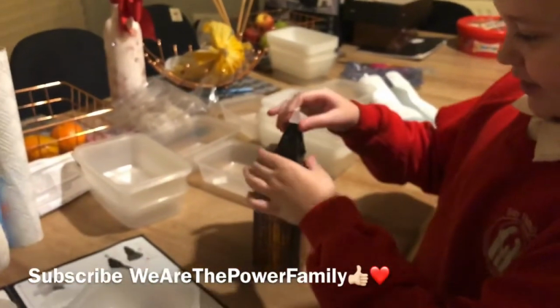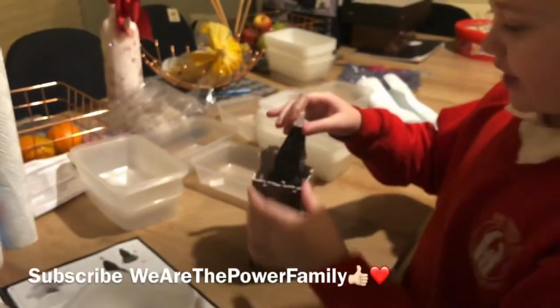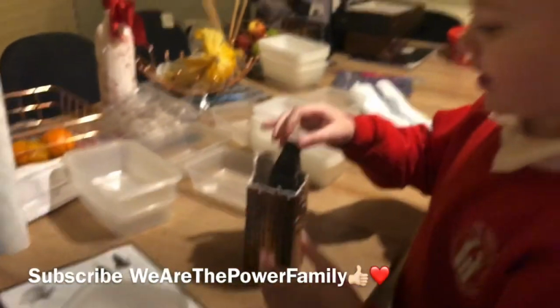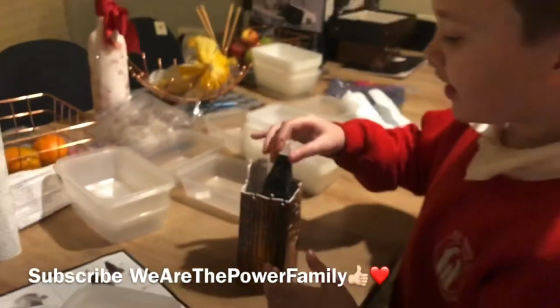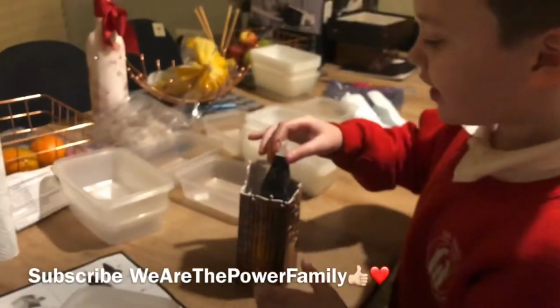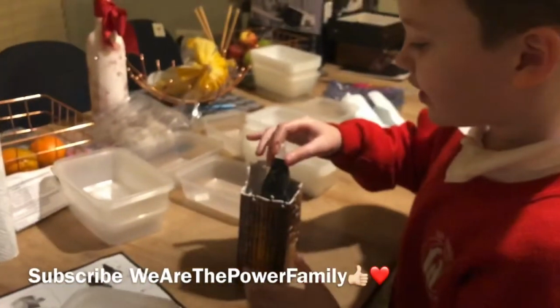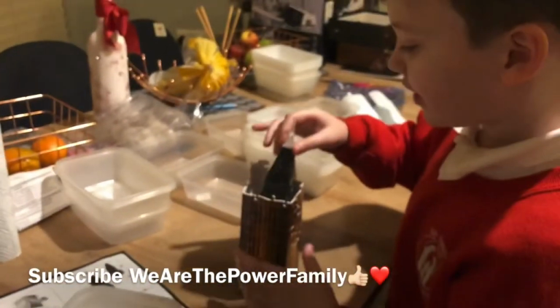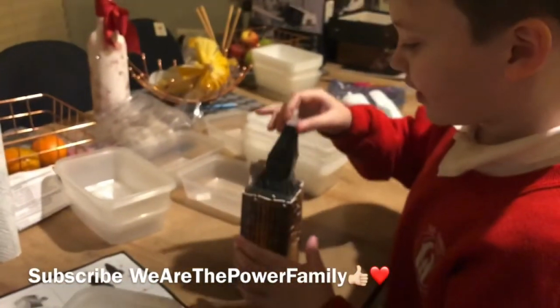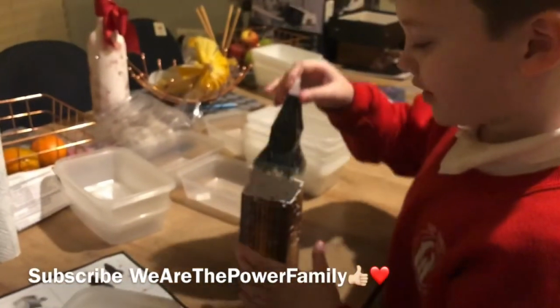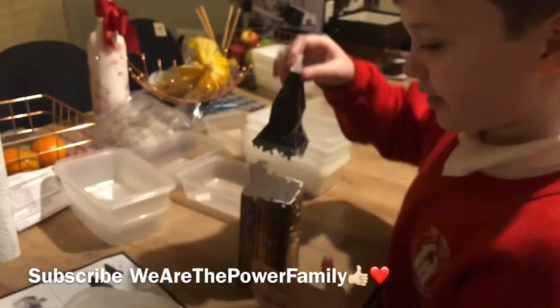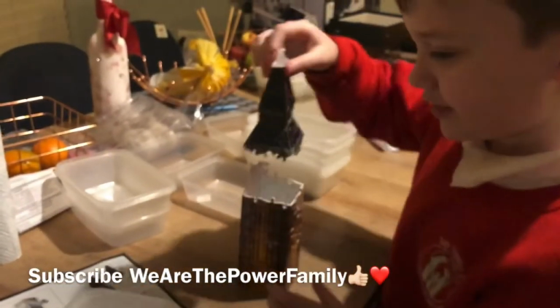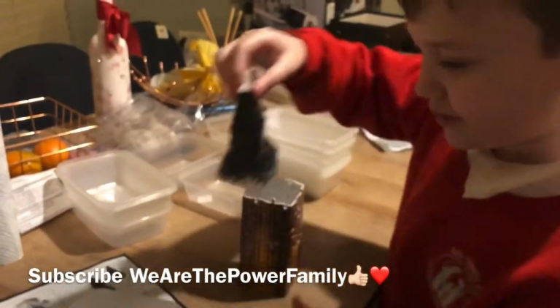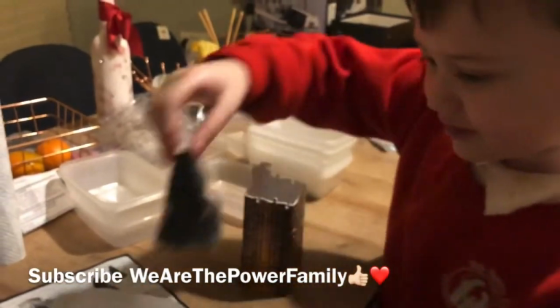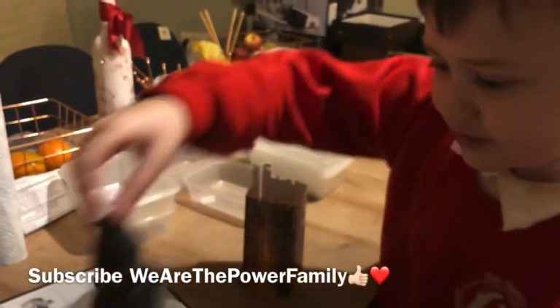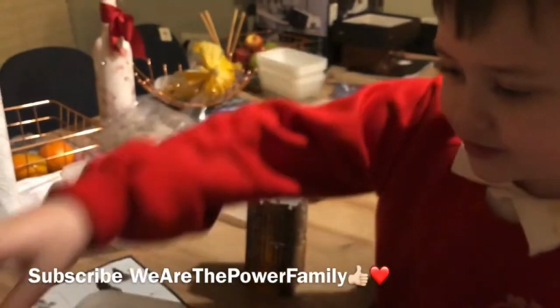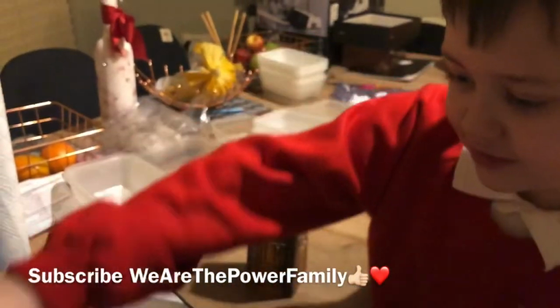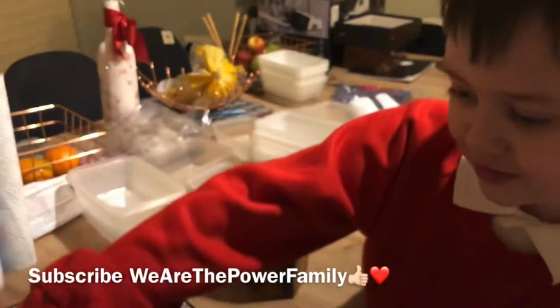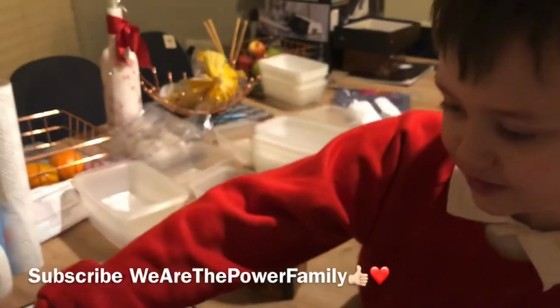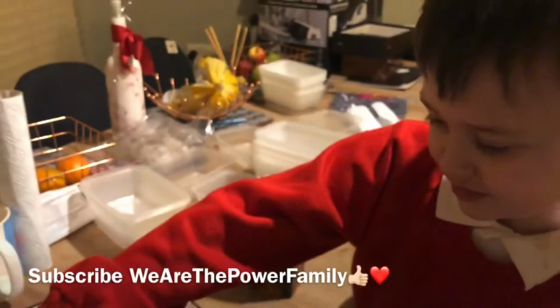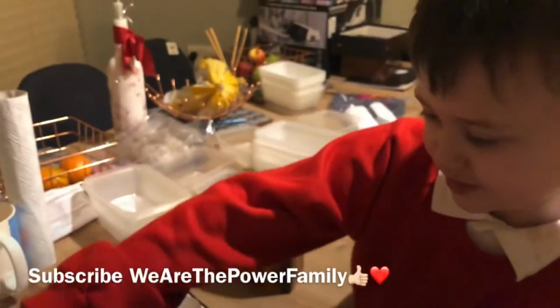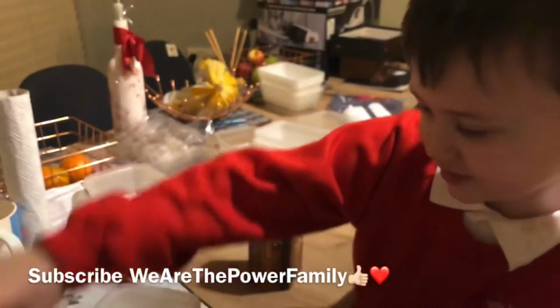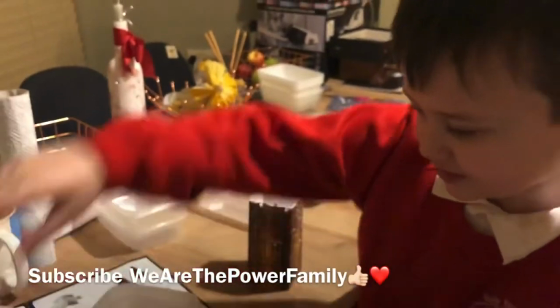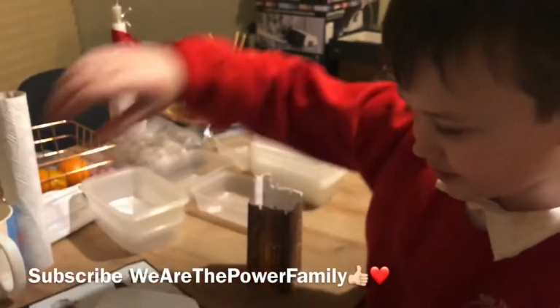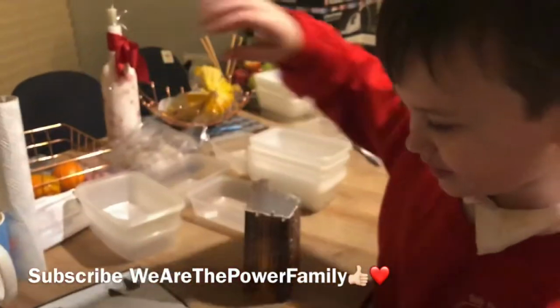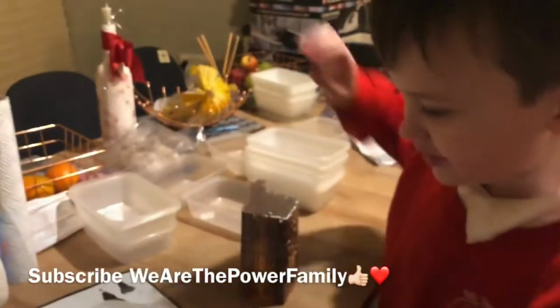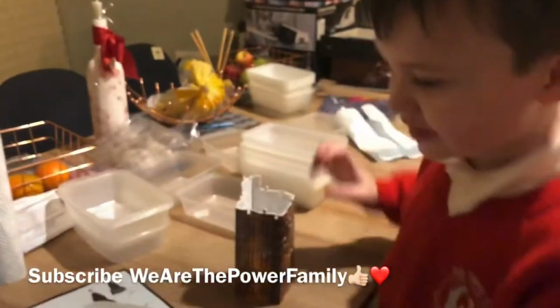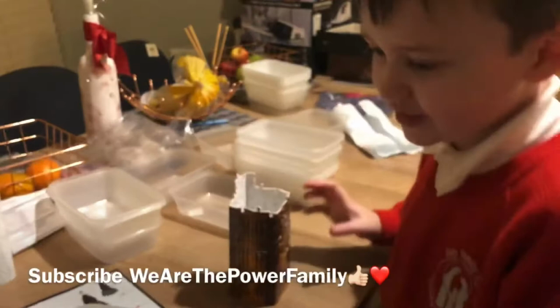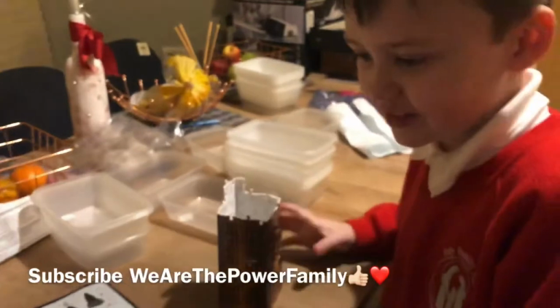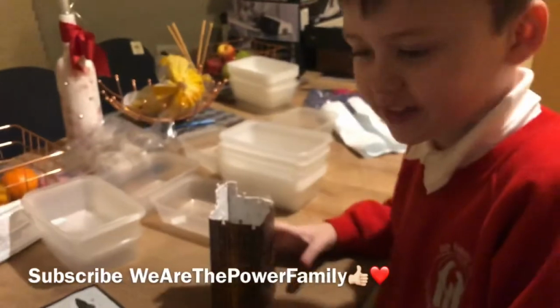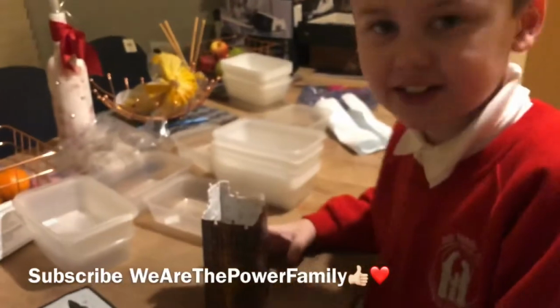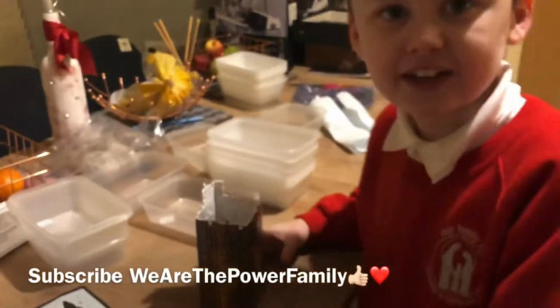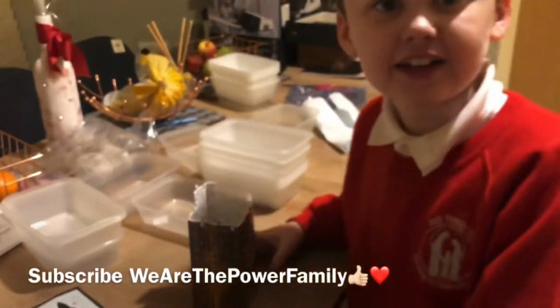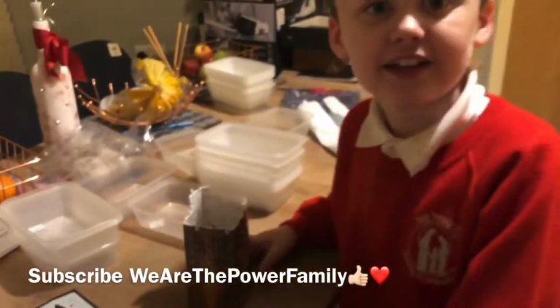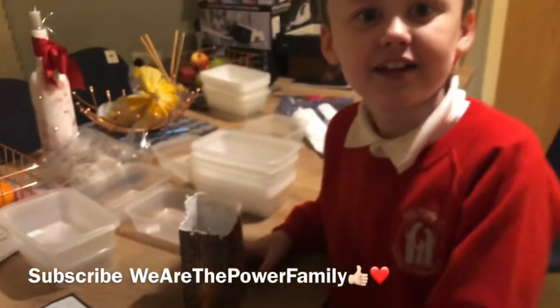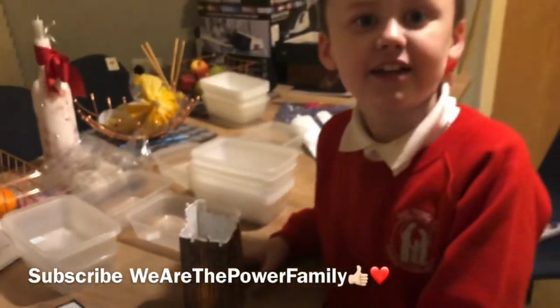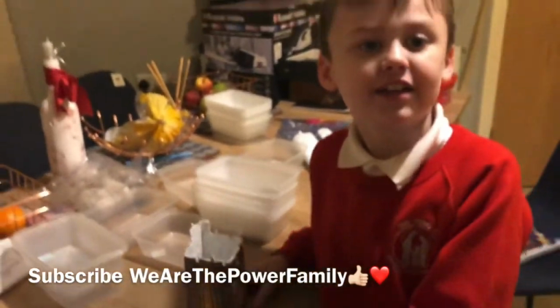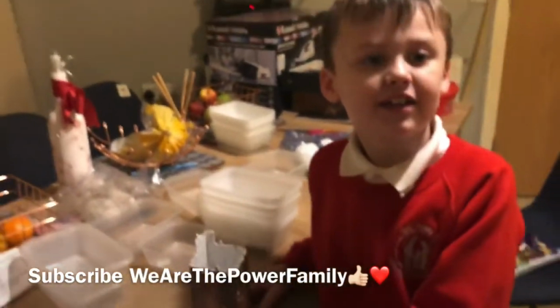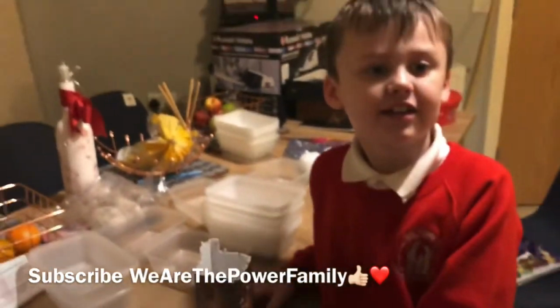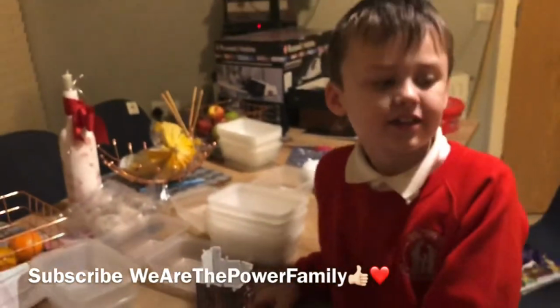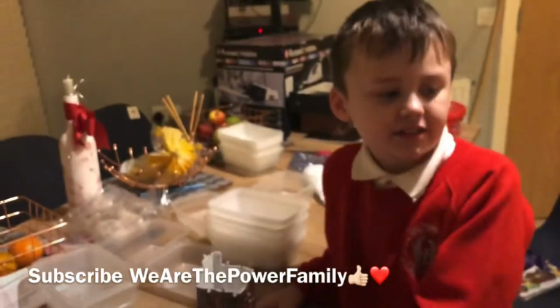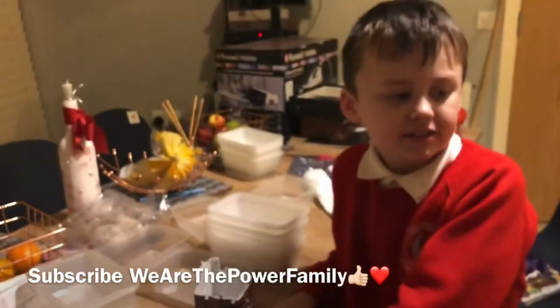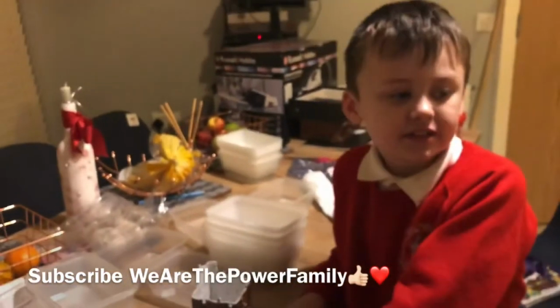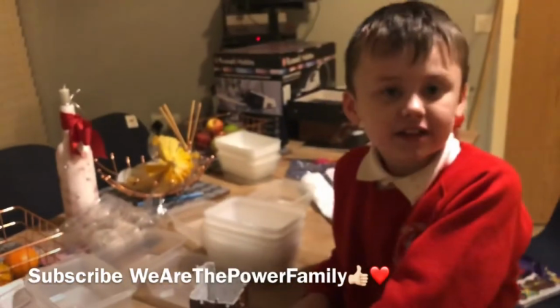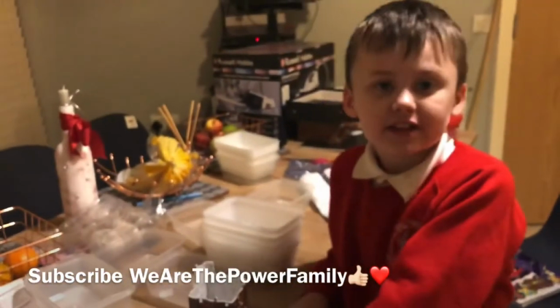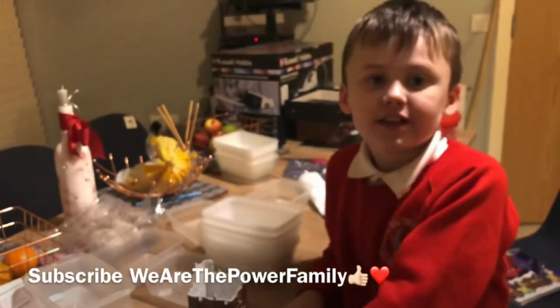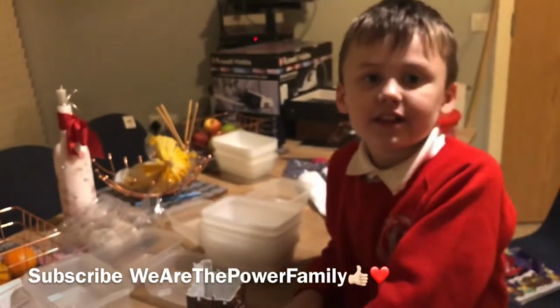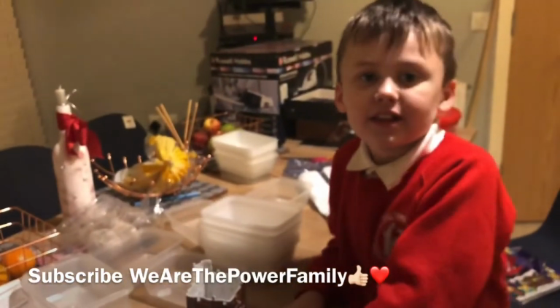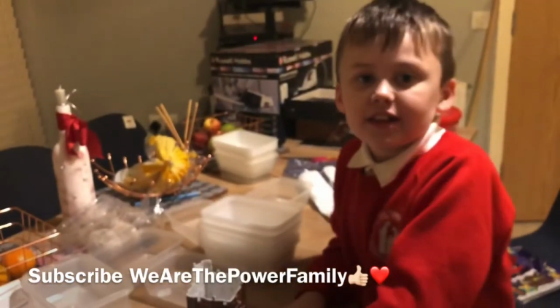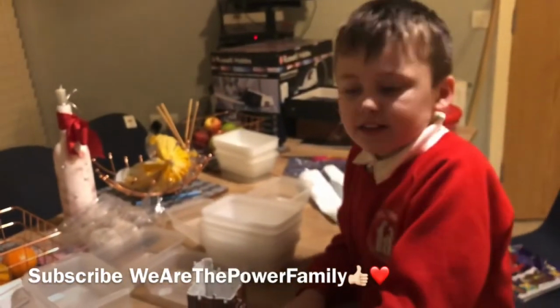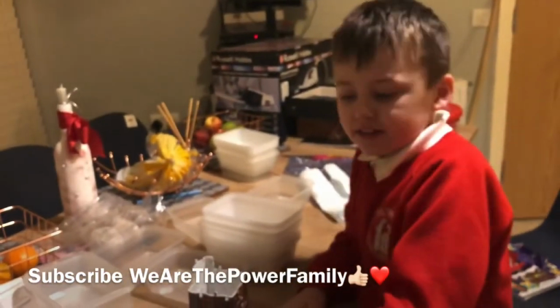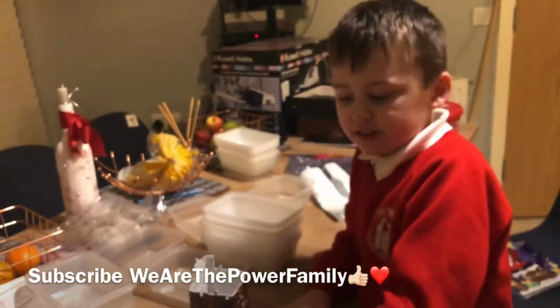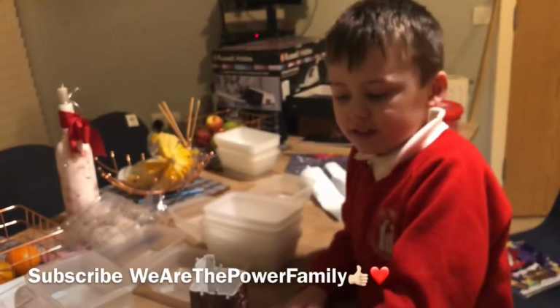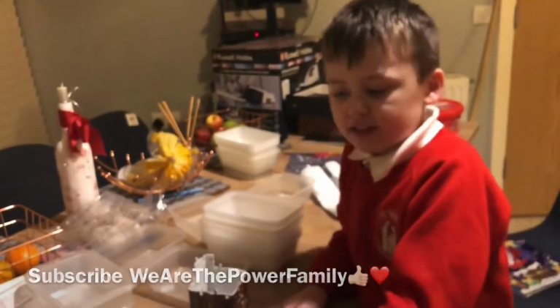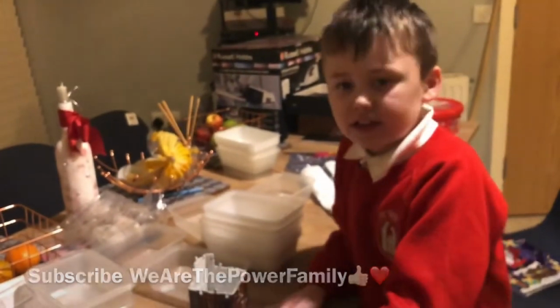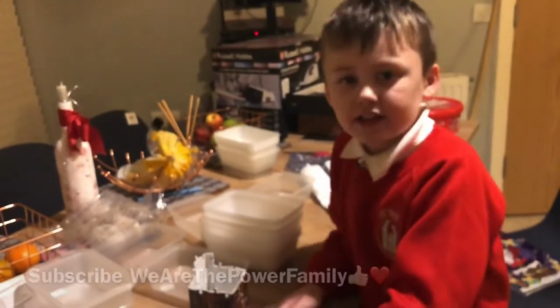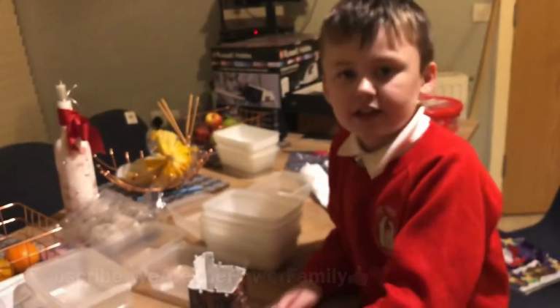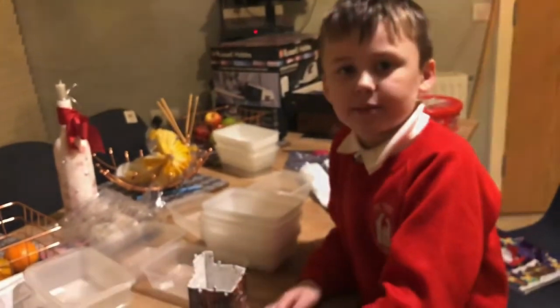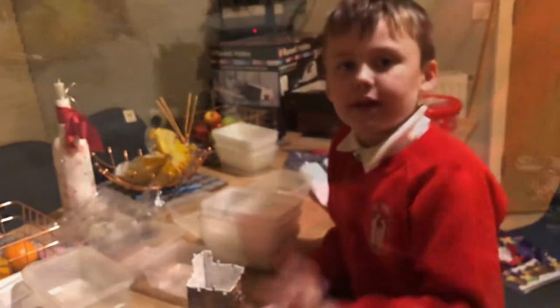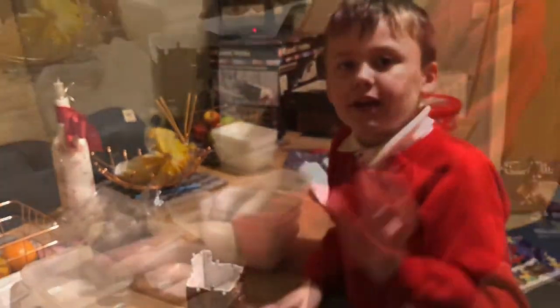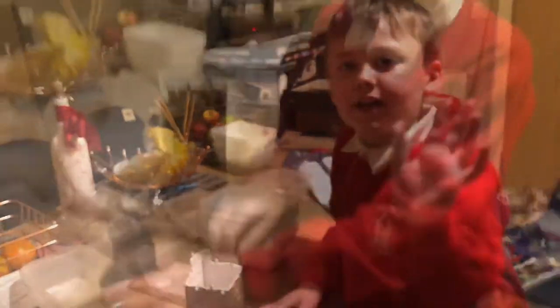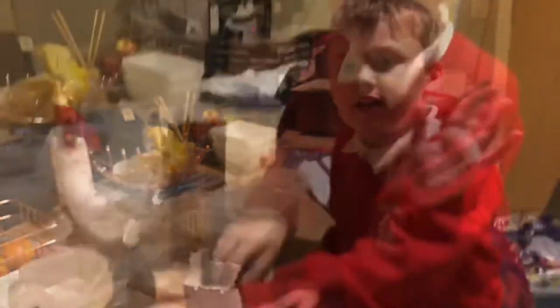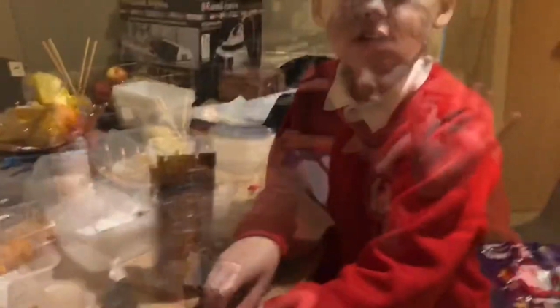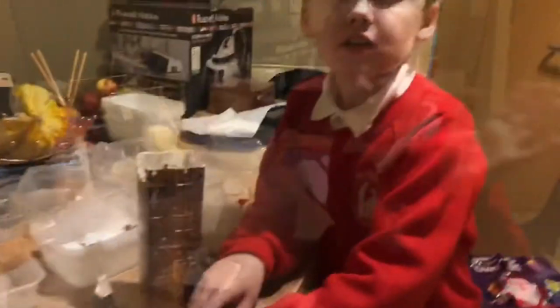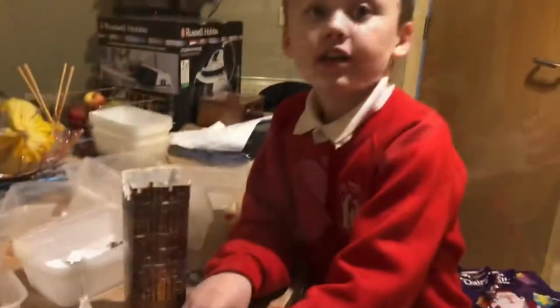We need a wee plastic thing to hold it together. We'll go on doing some more — it's a wee bit tricky.